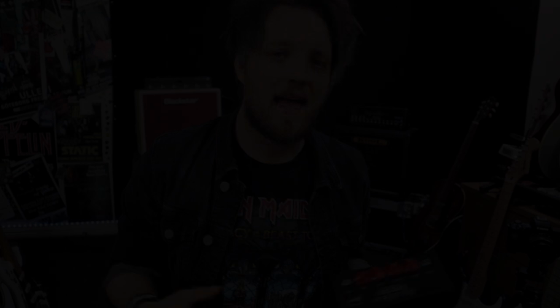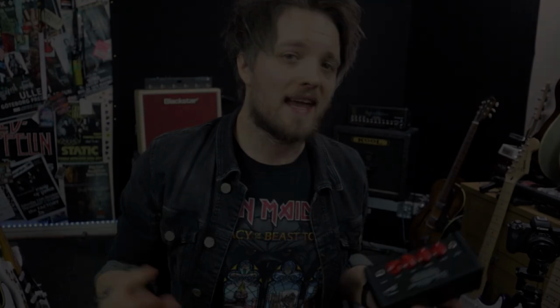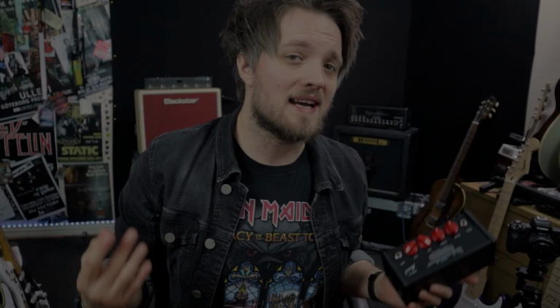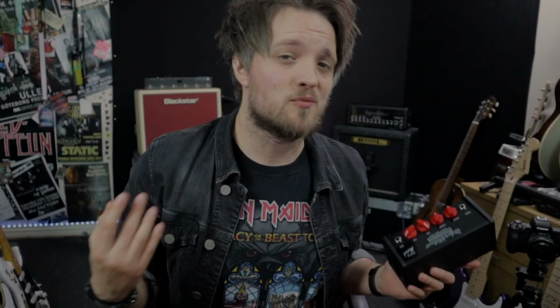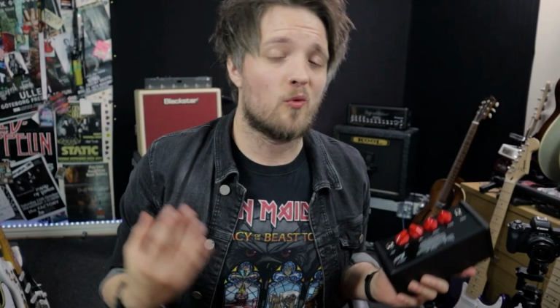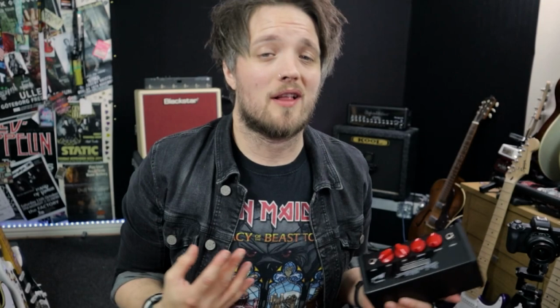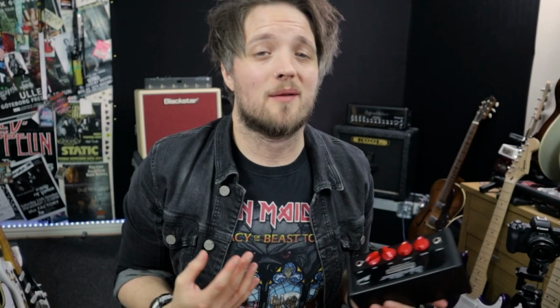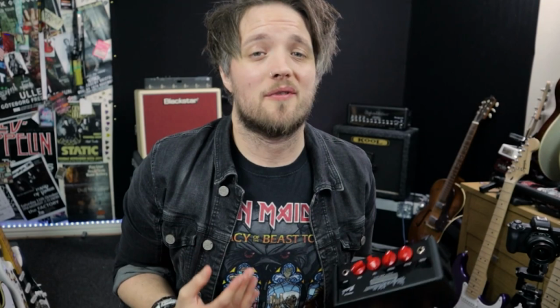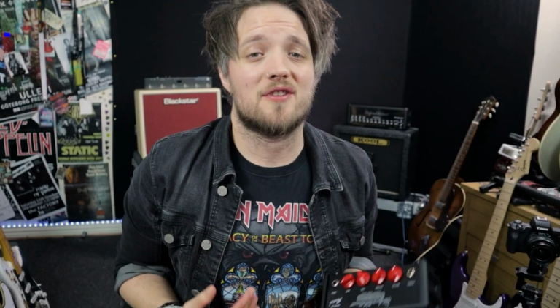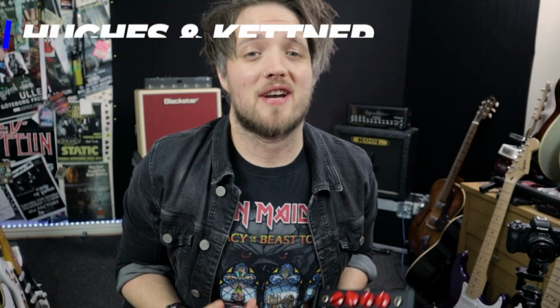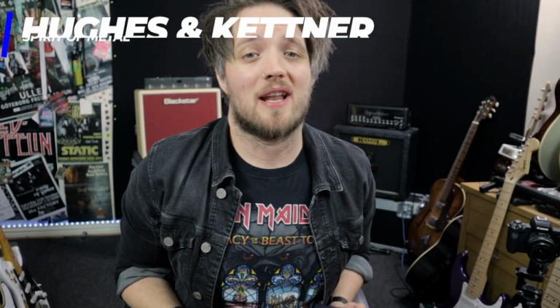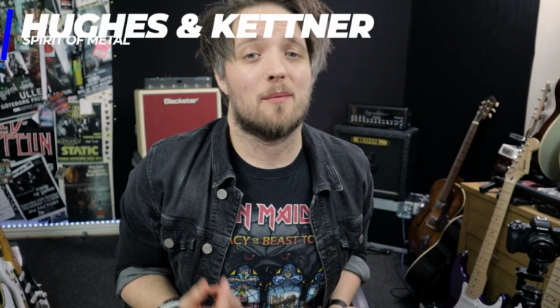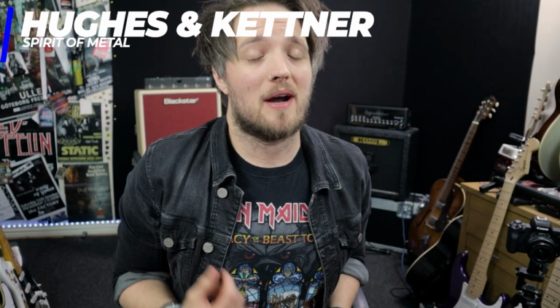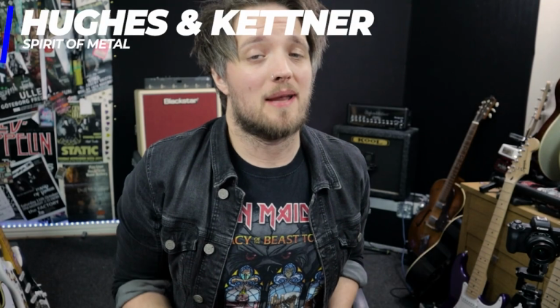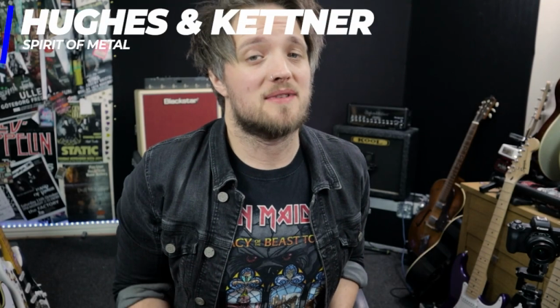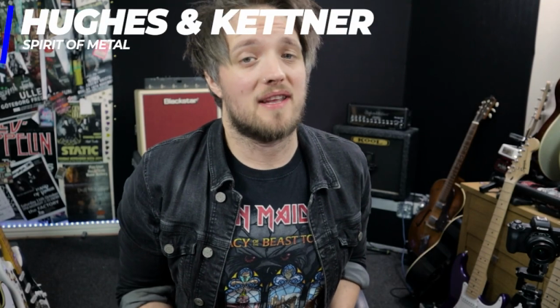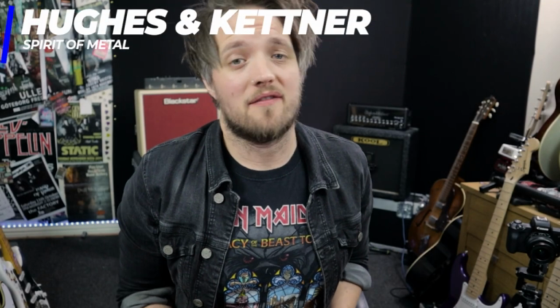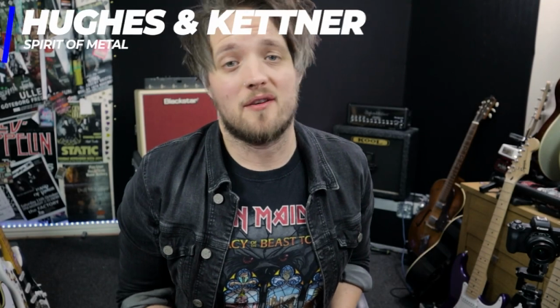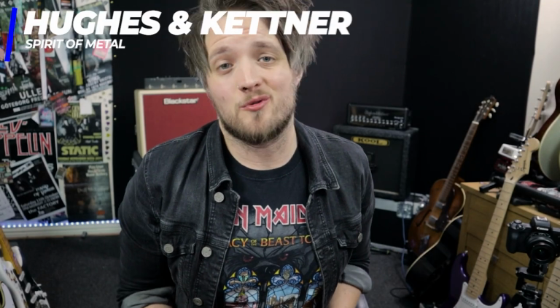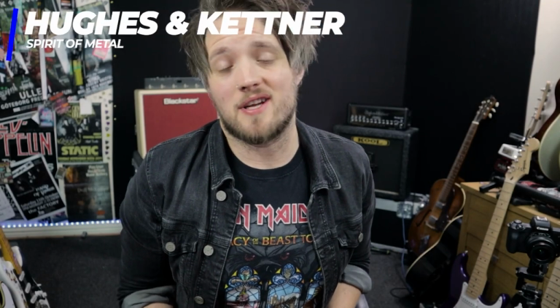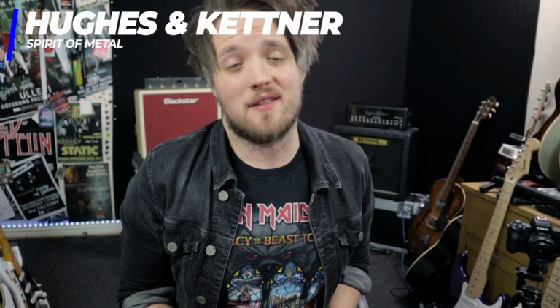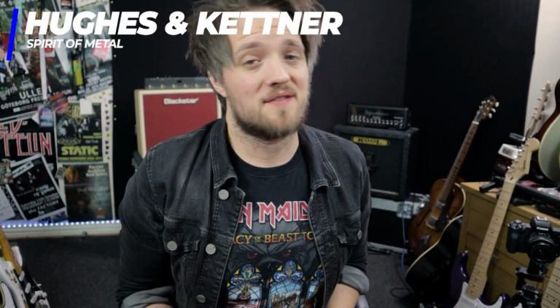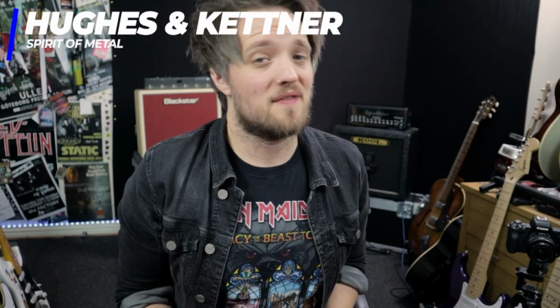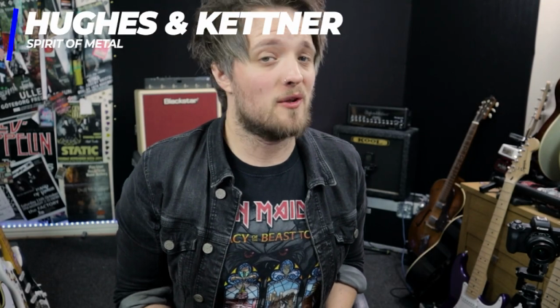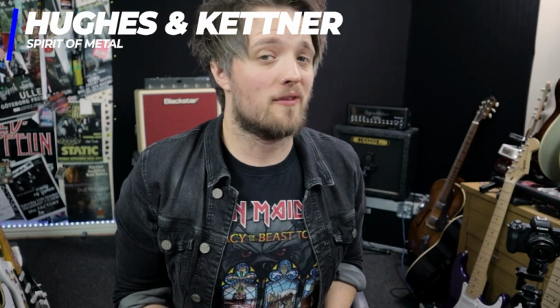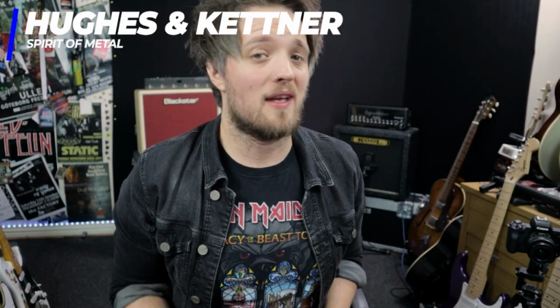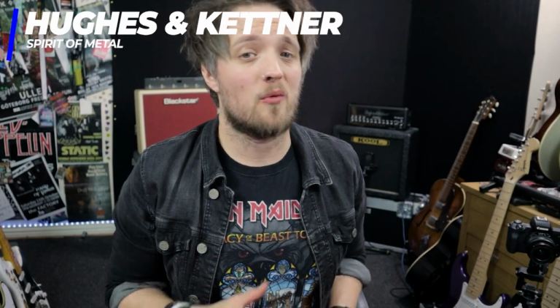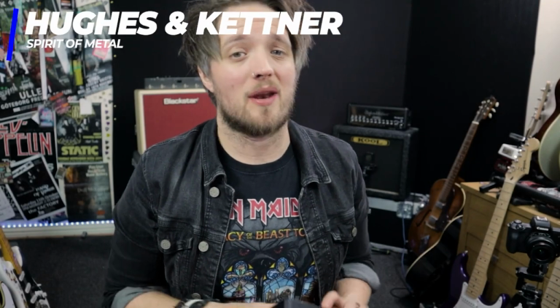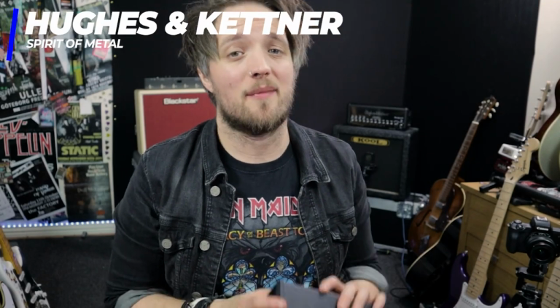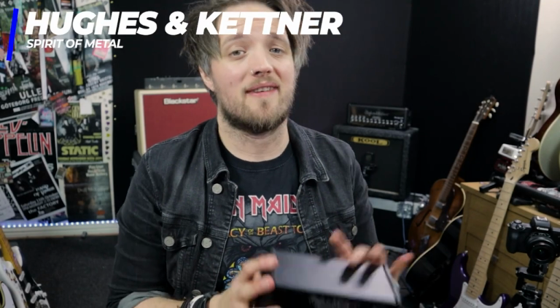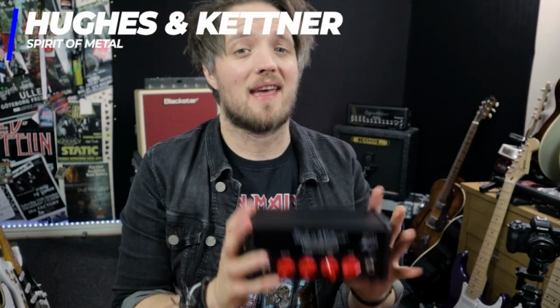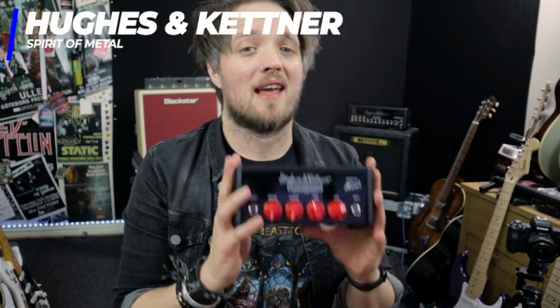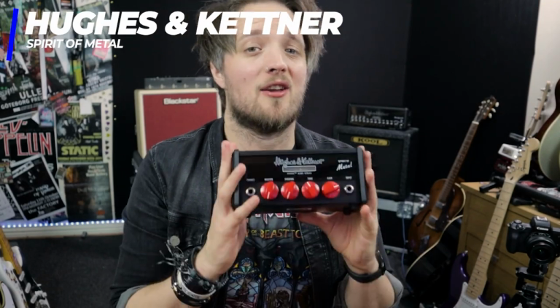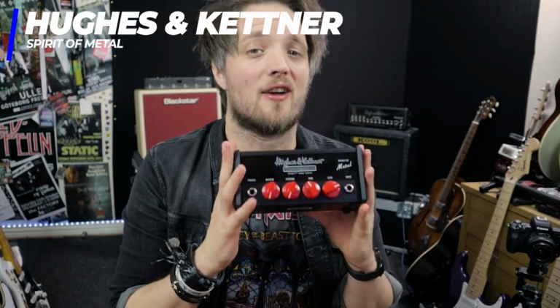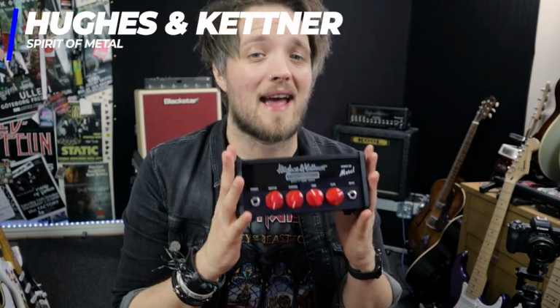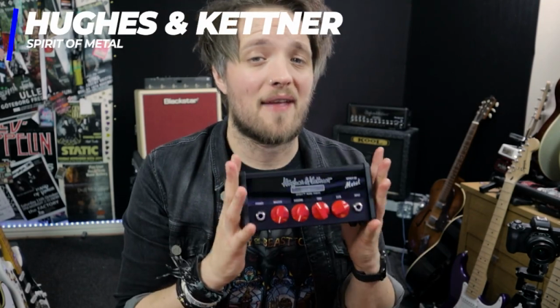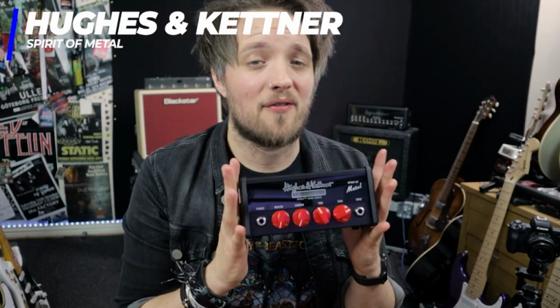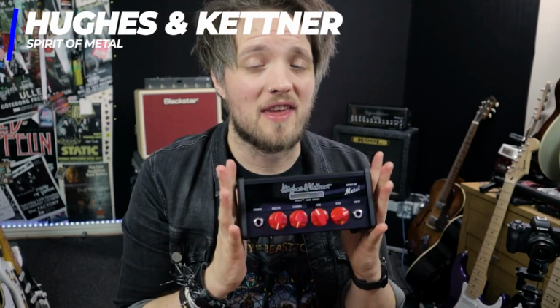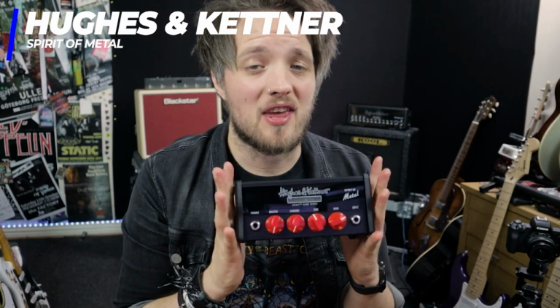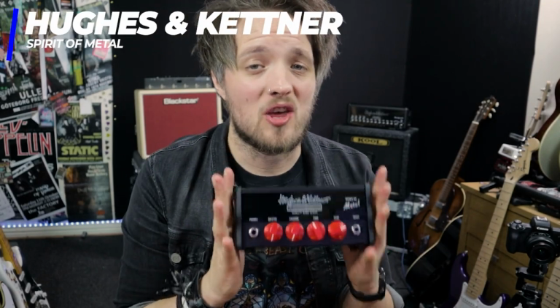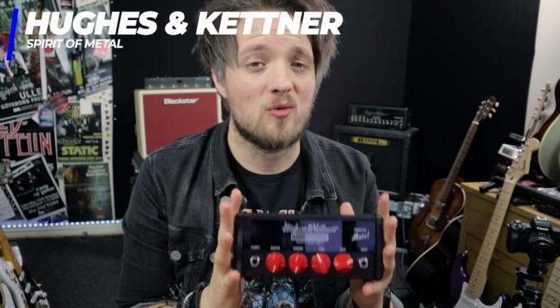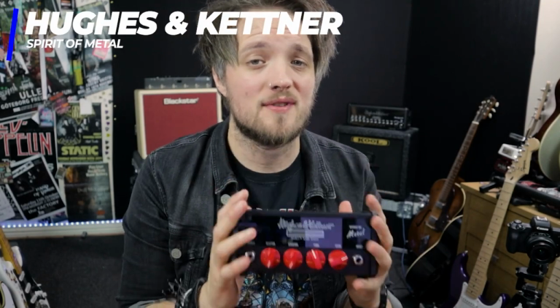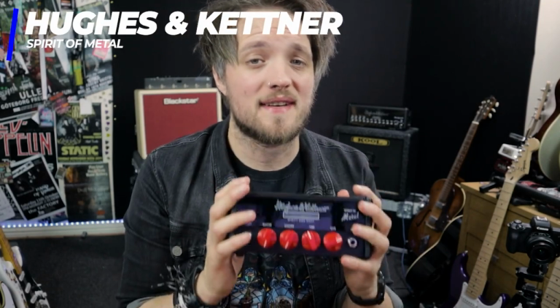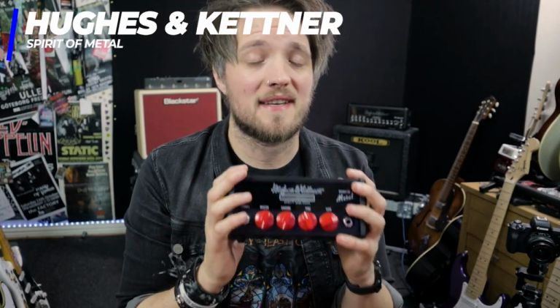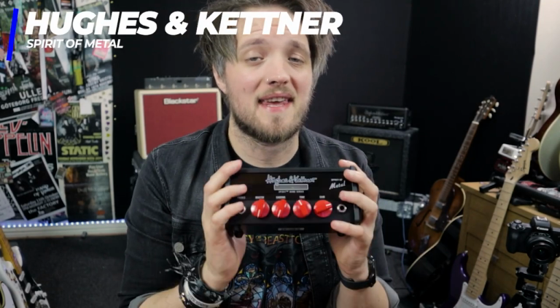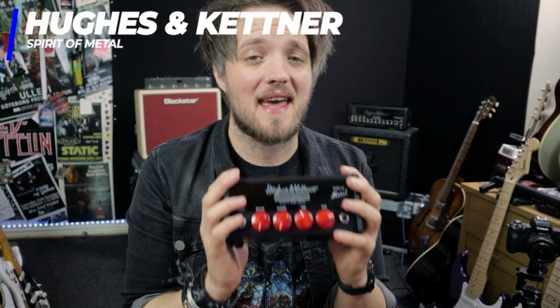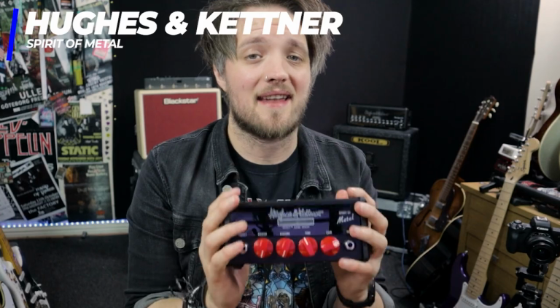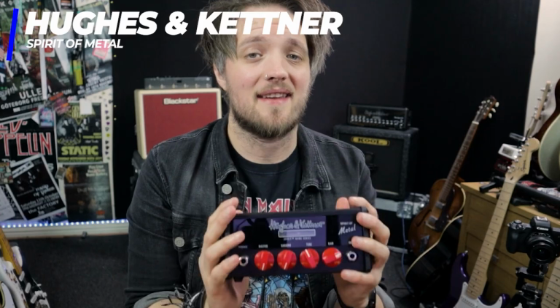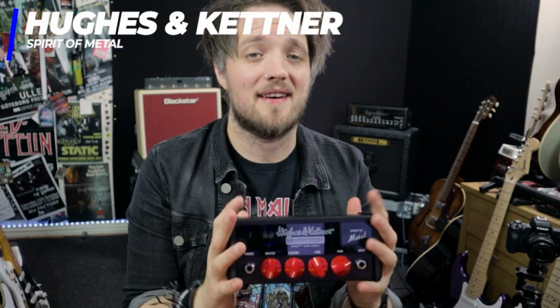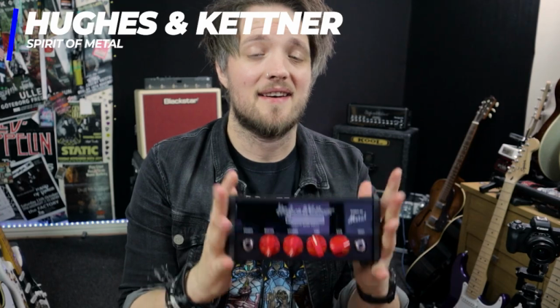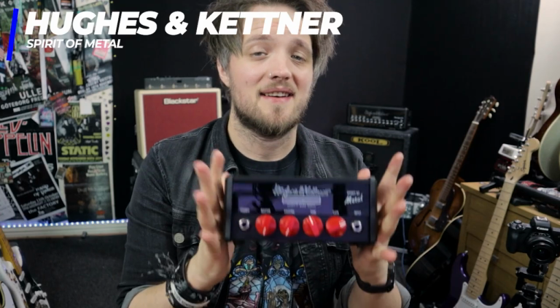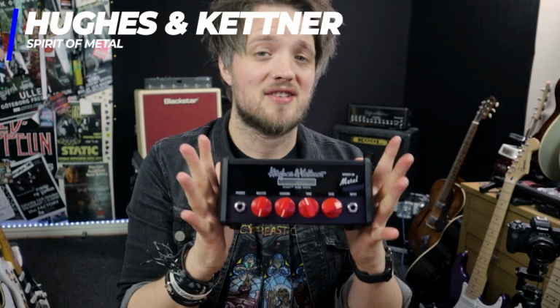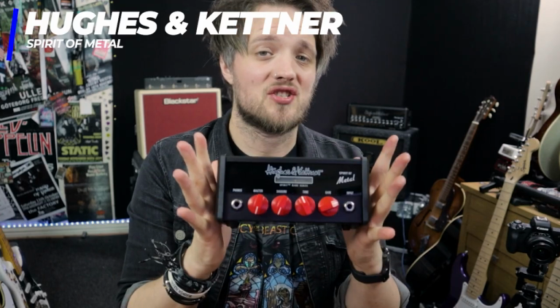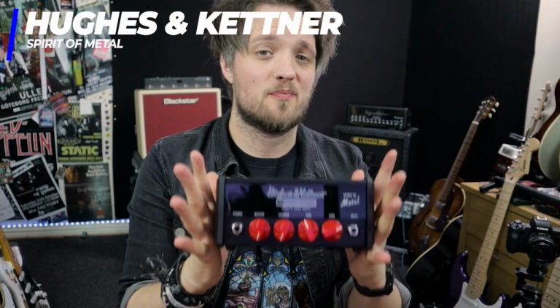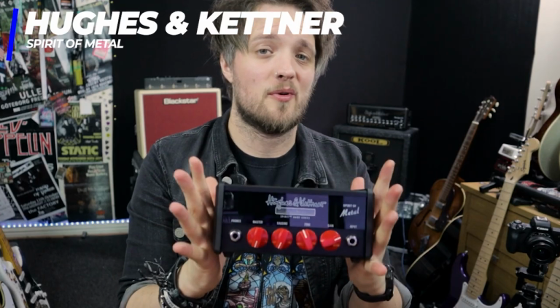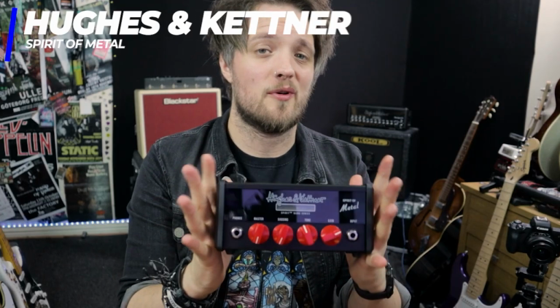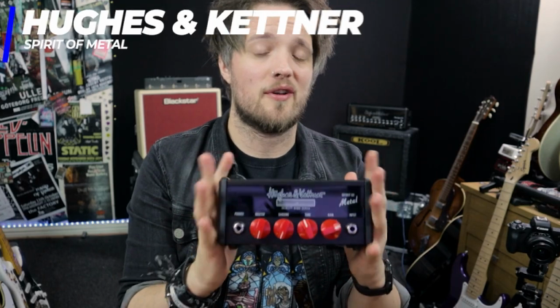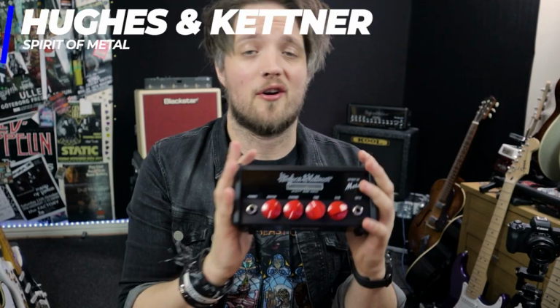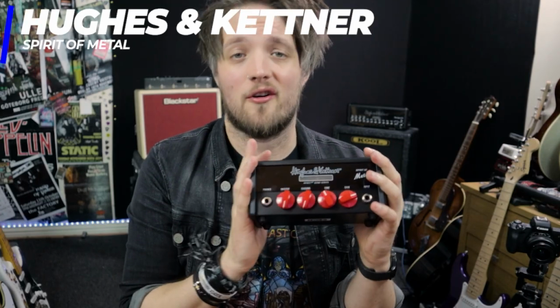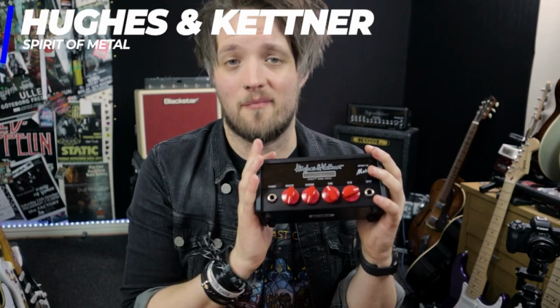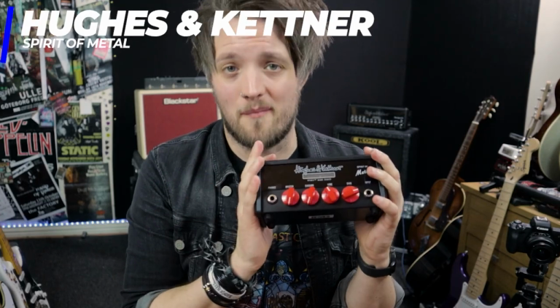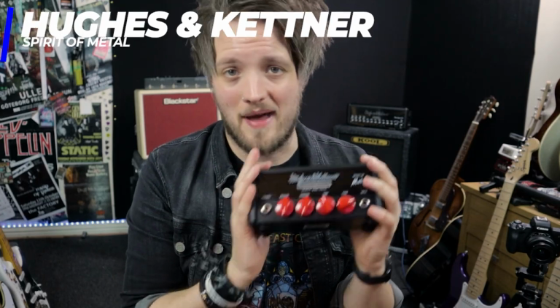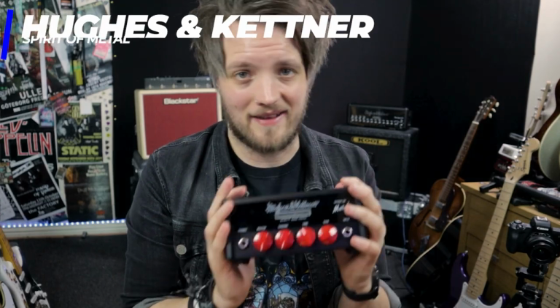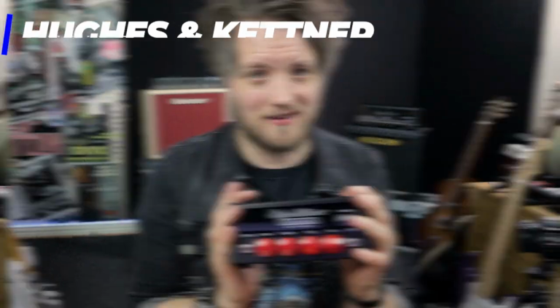Hey guys, welcome to the channel. My name is Lee Fuge and in this video today we're going to be taking a look at the Hughes and Kettner Spirit of Metal.